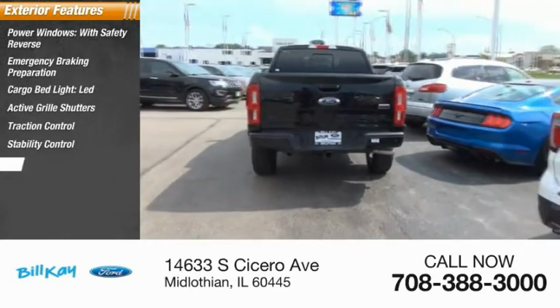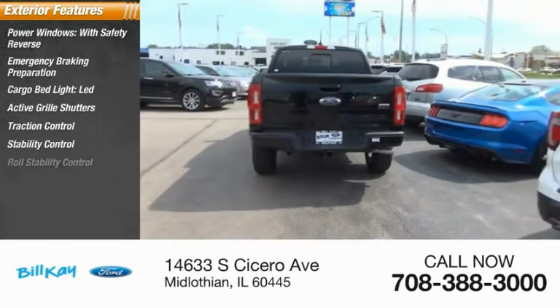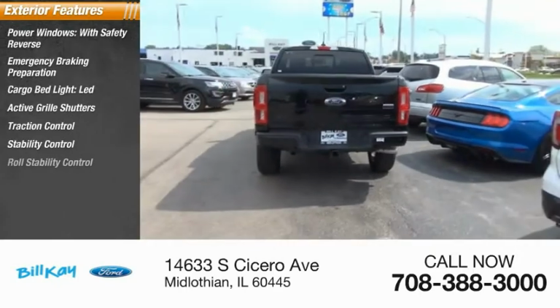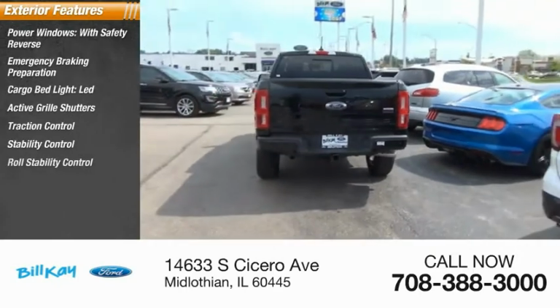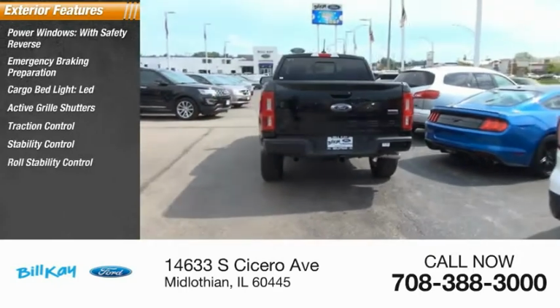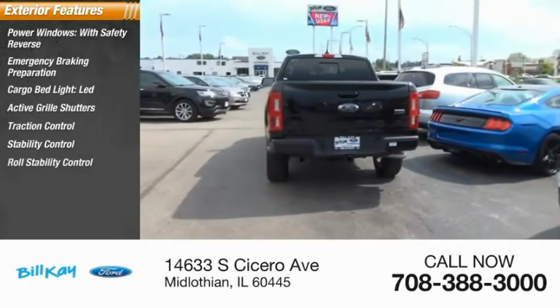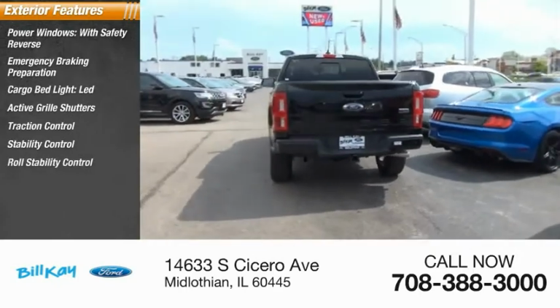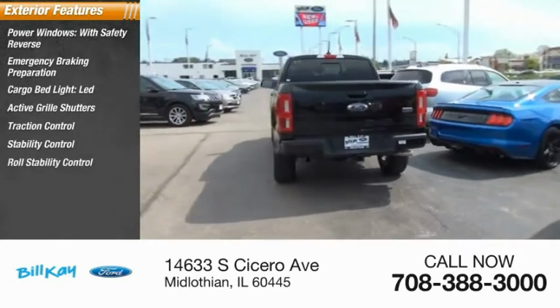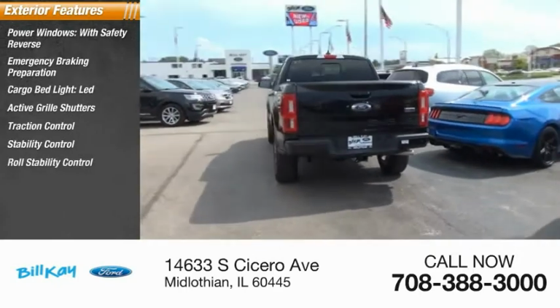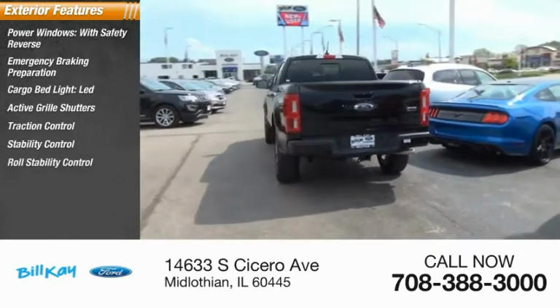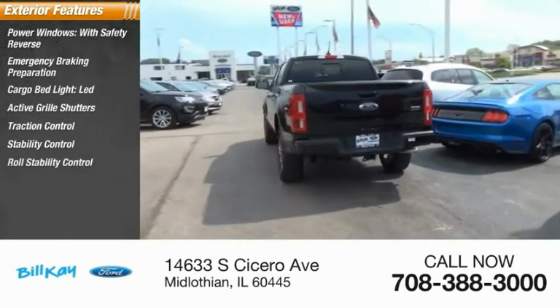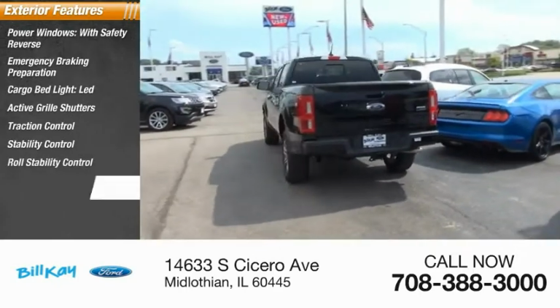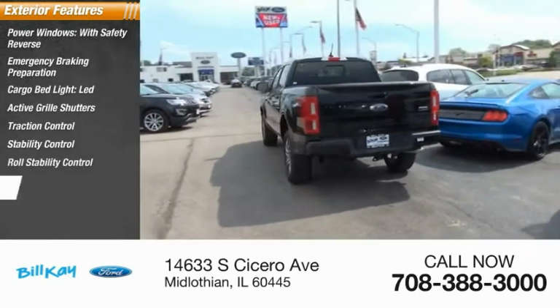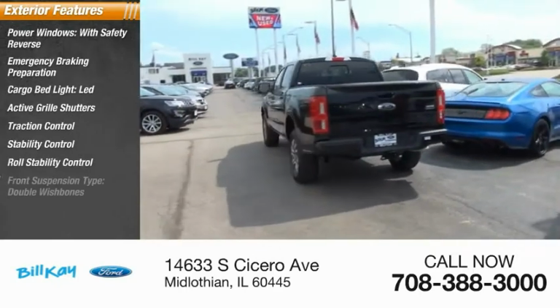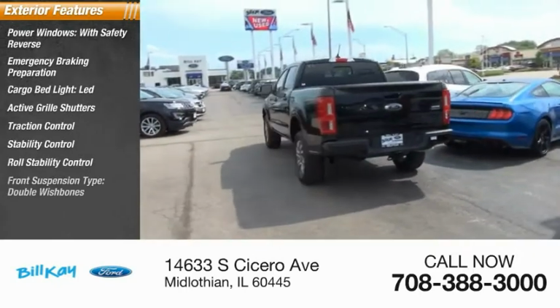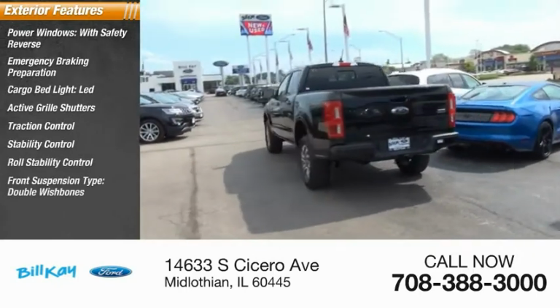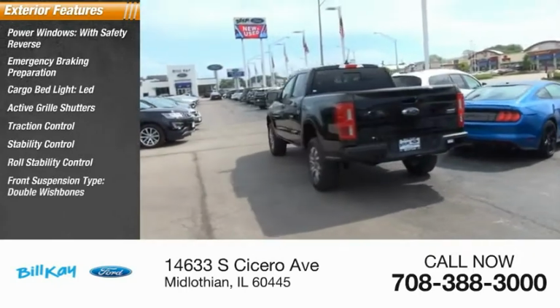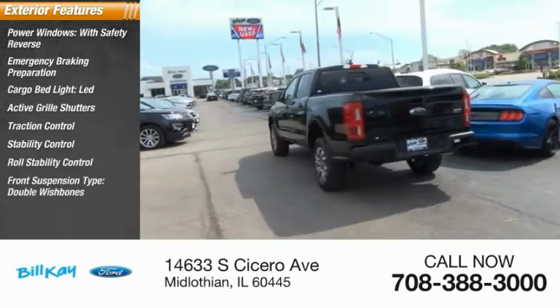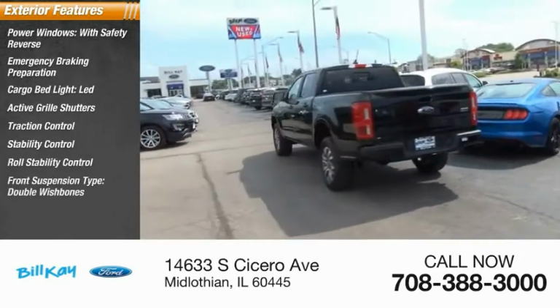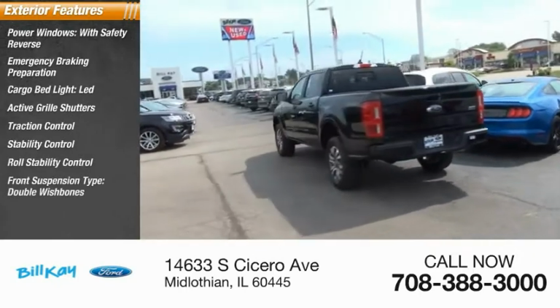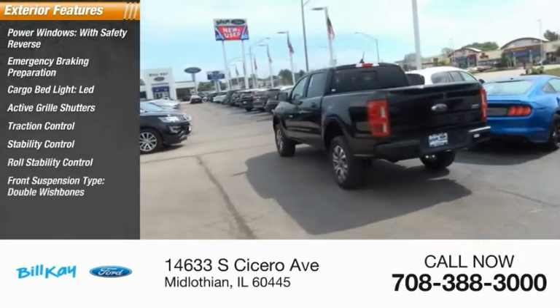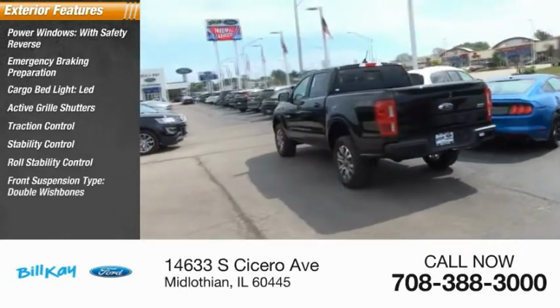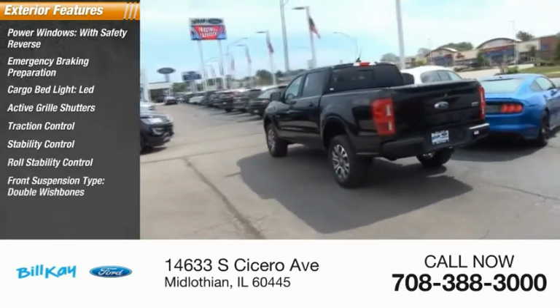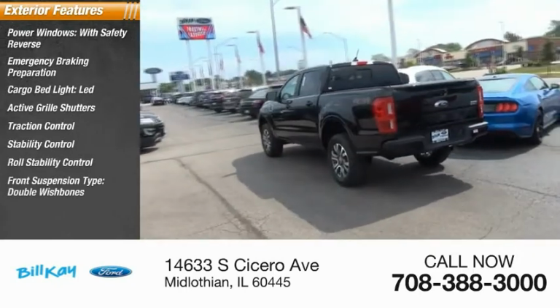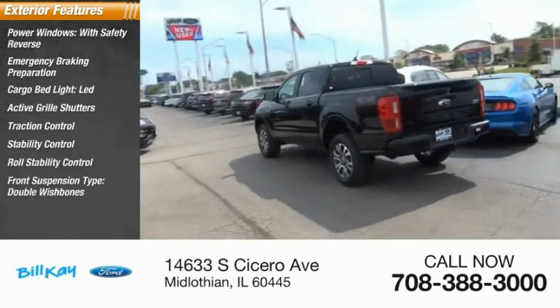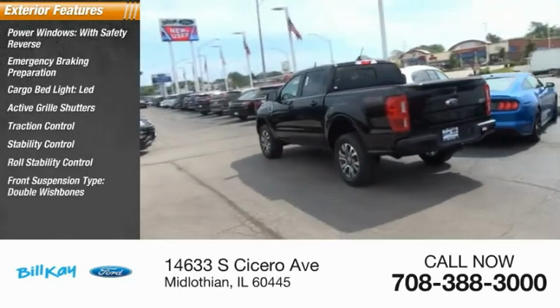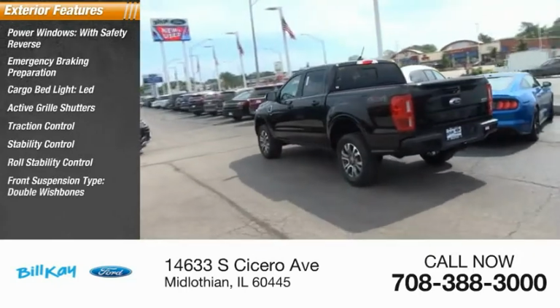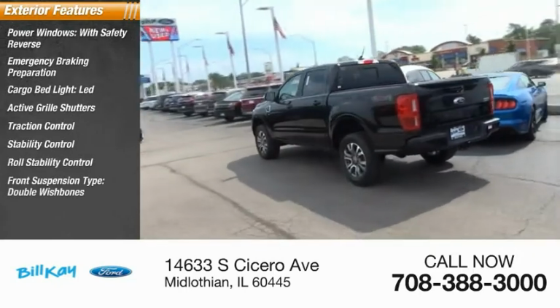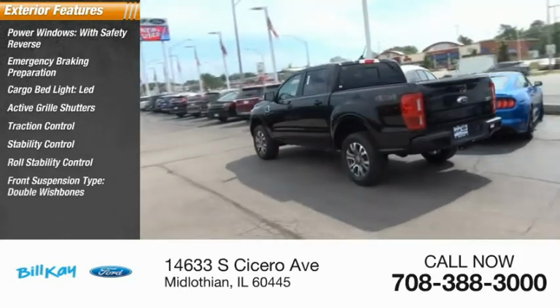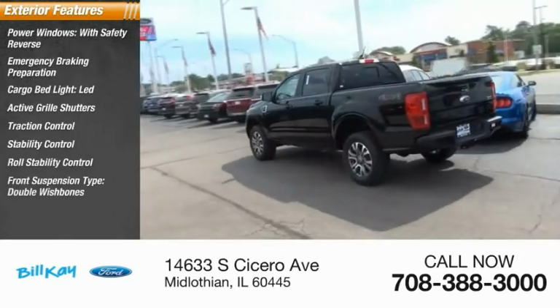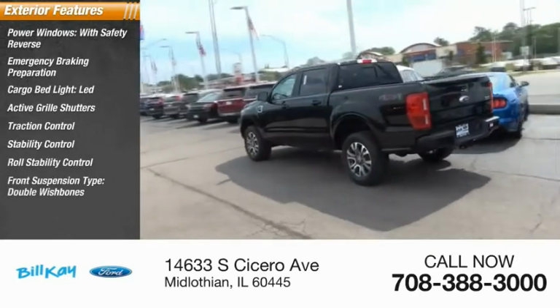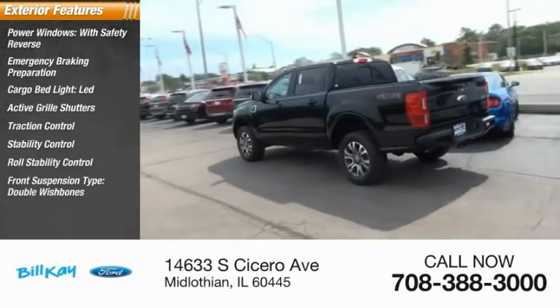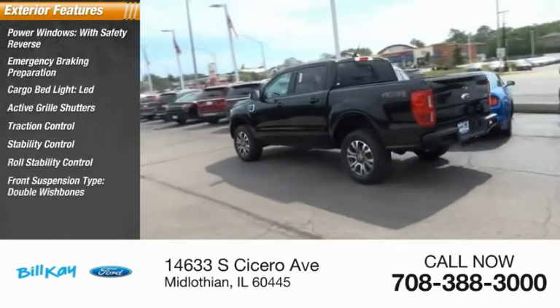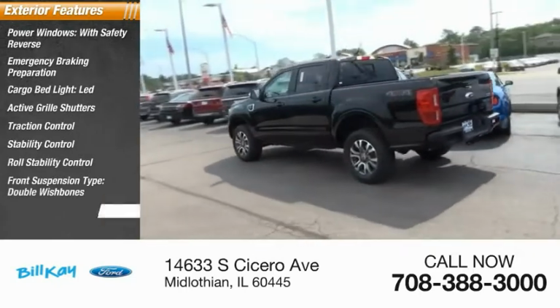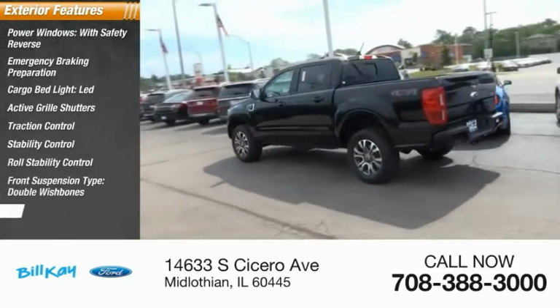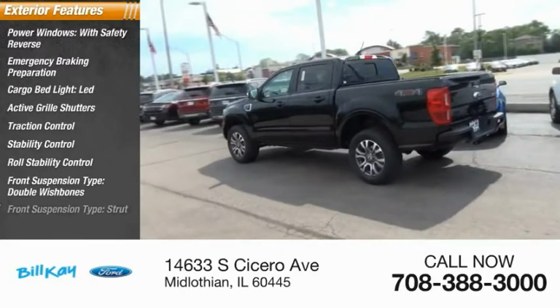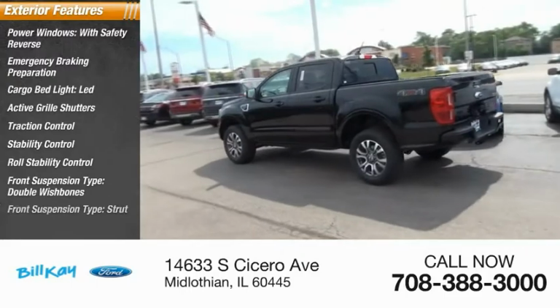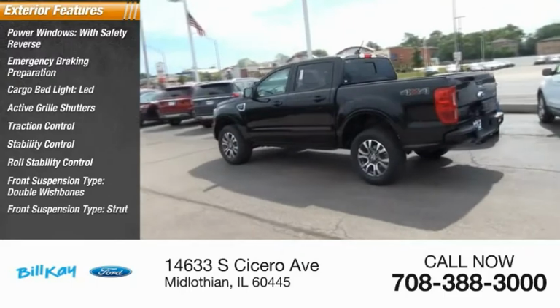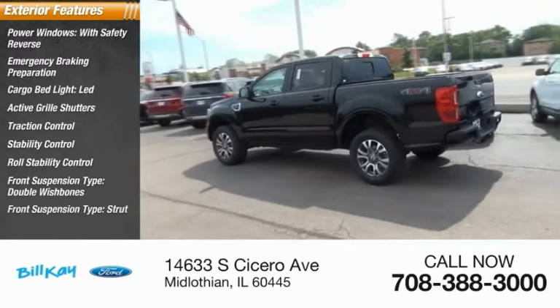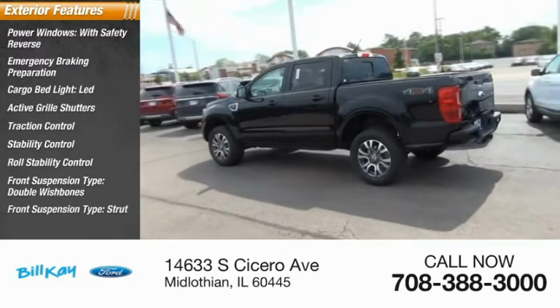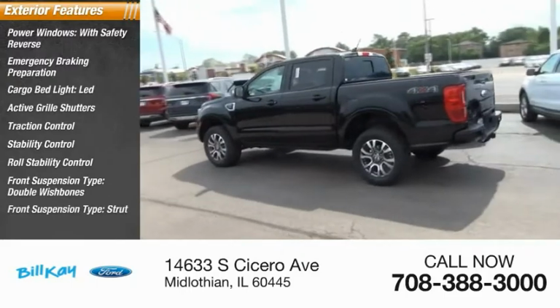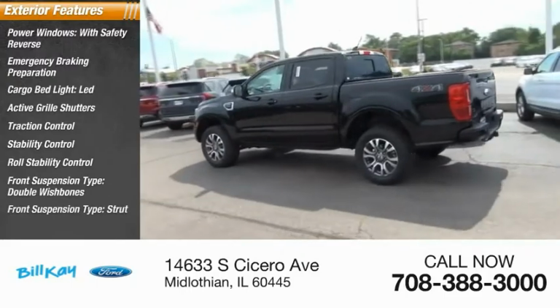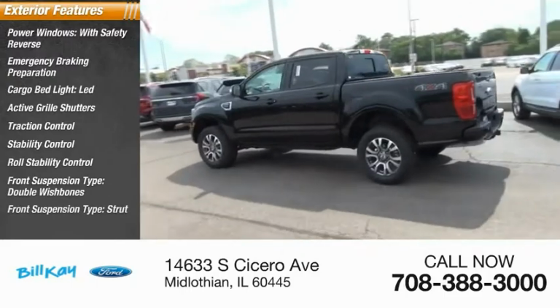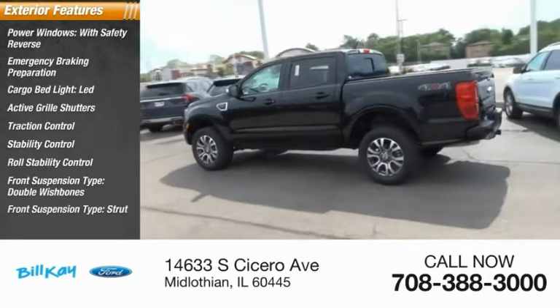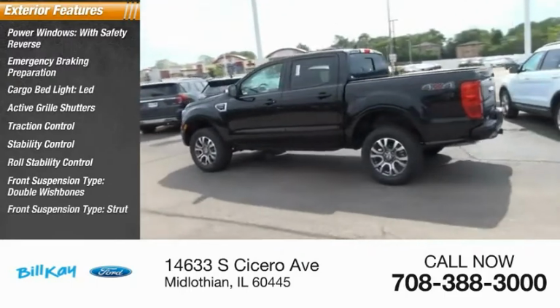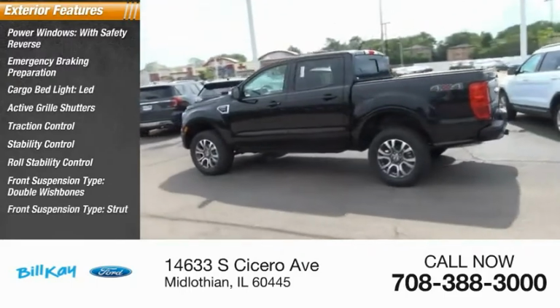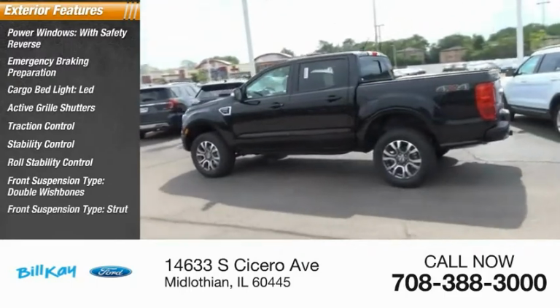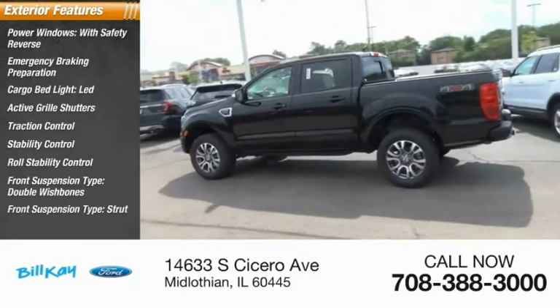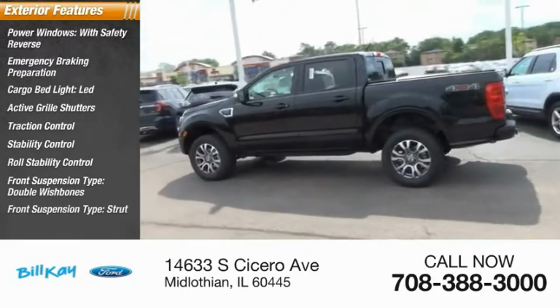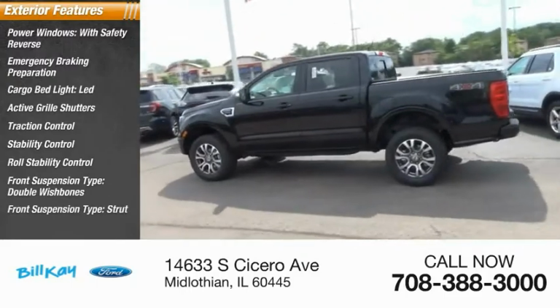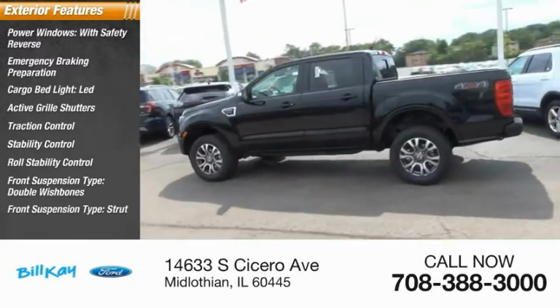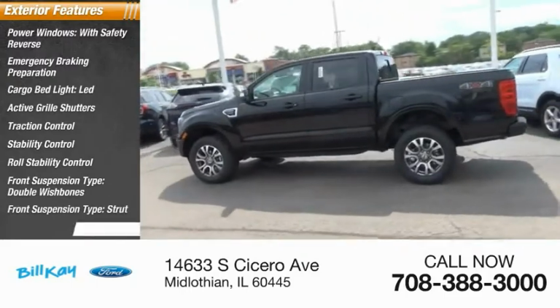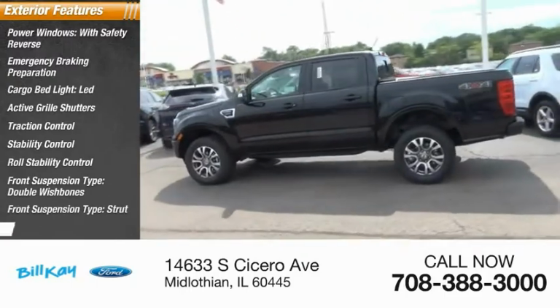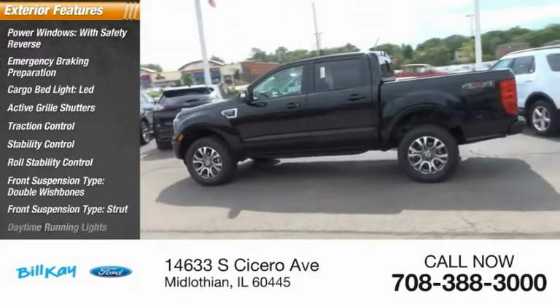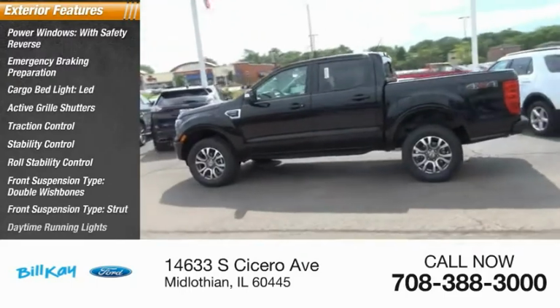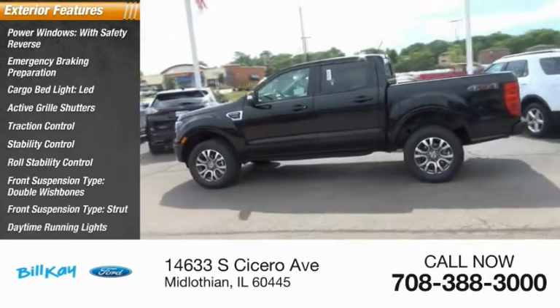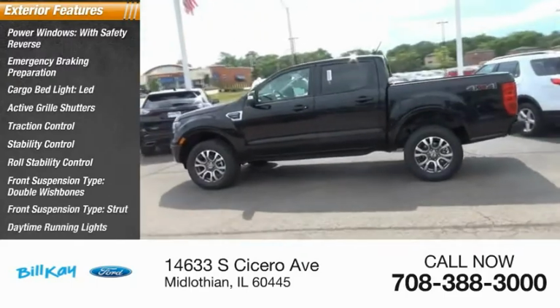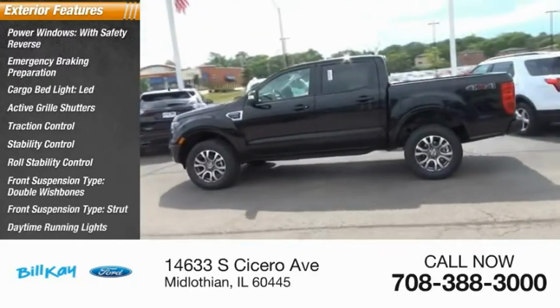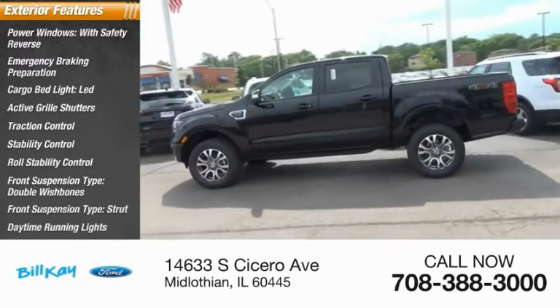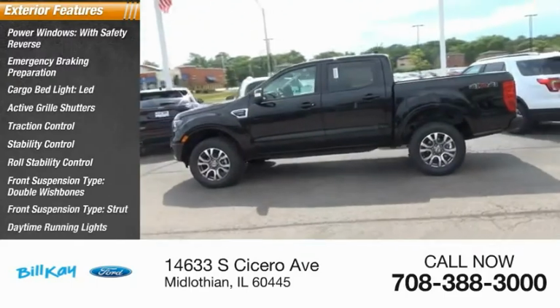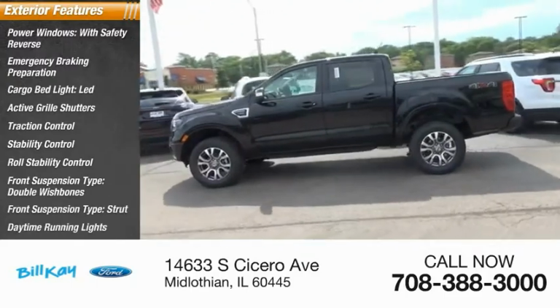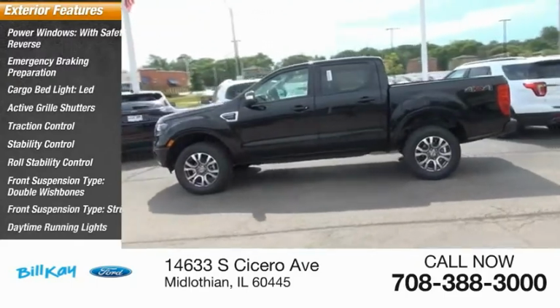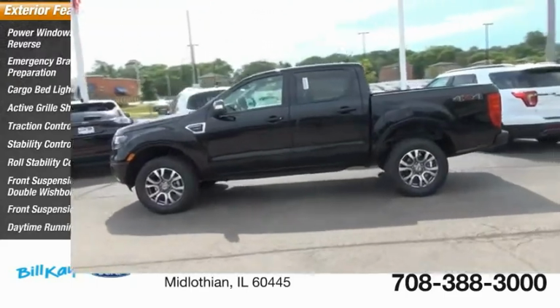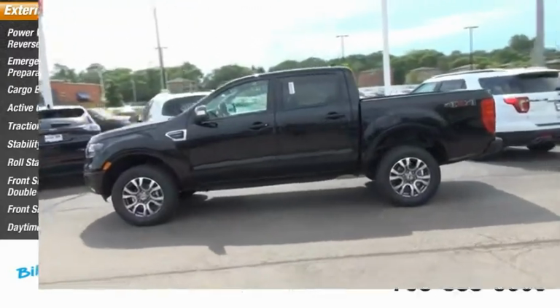Roll stability control, front suspension type double wishbones, front suspension type strut, and daytime running lights.